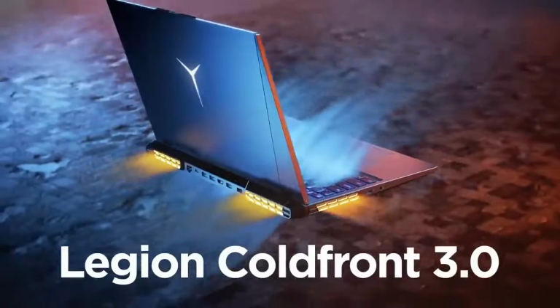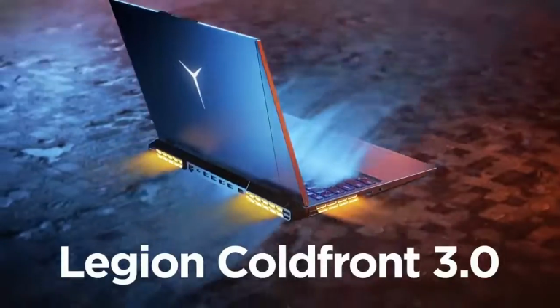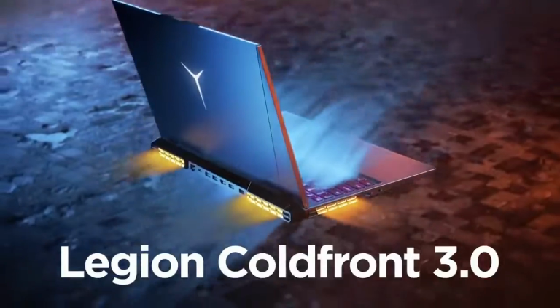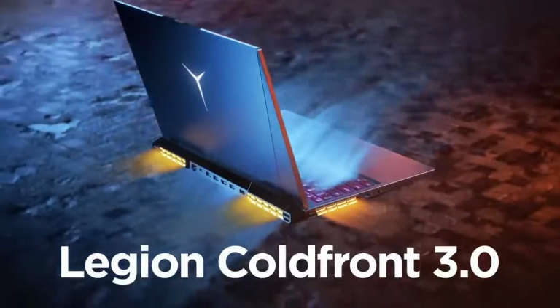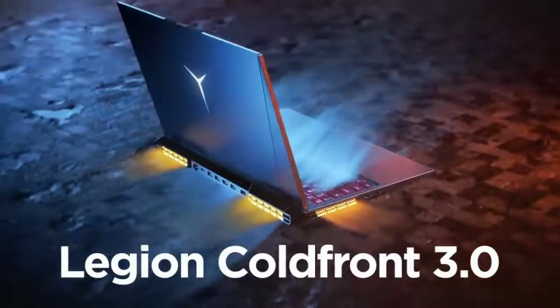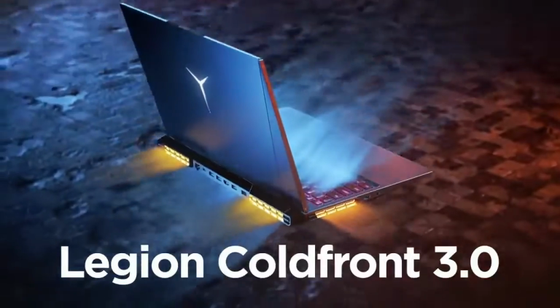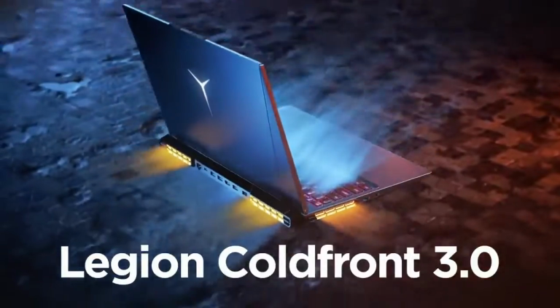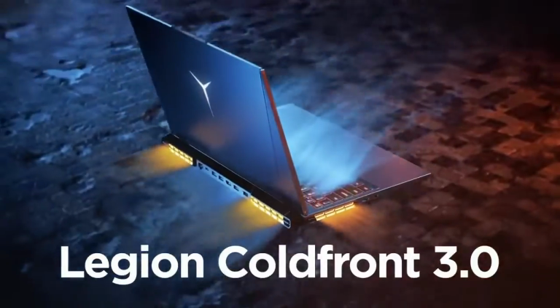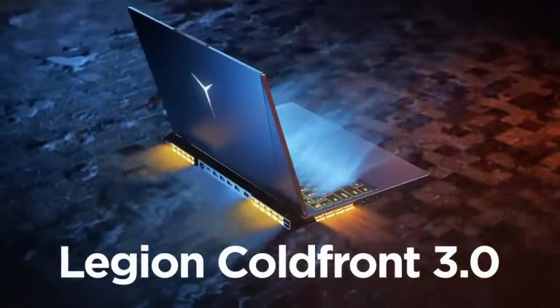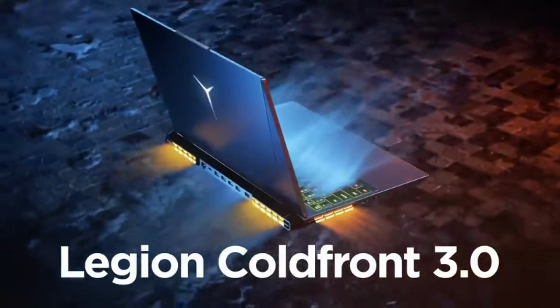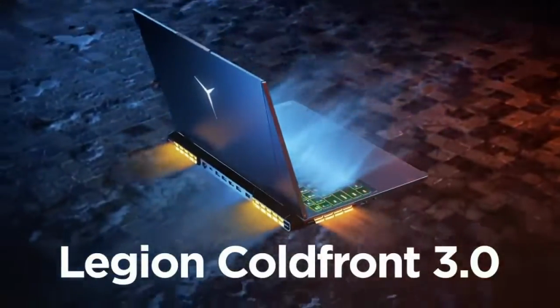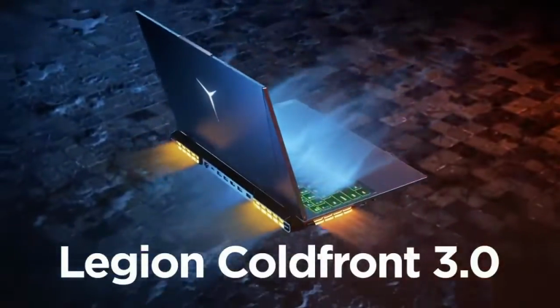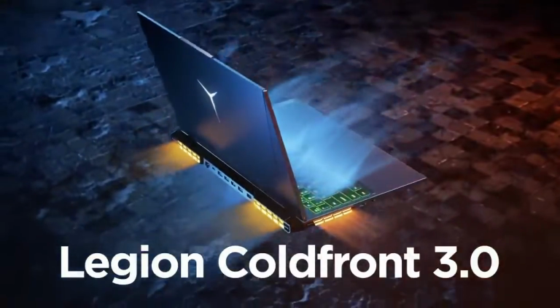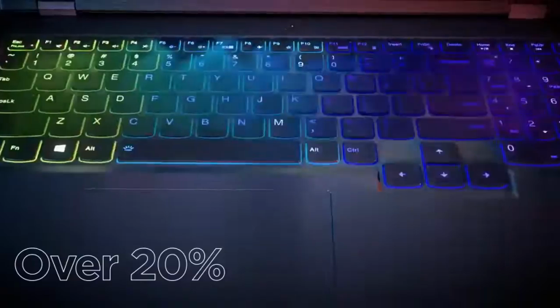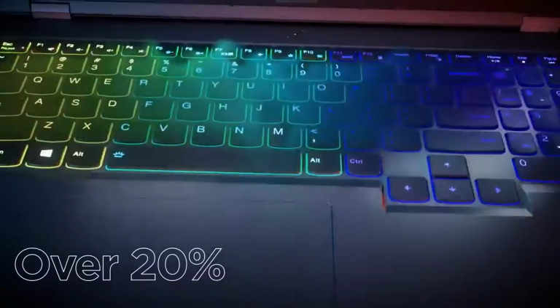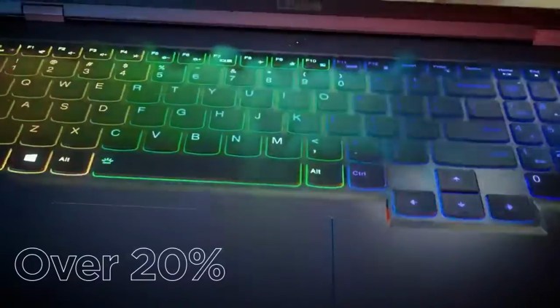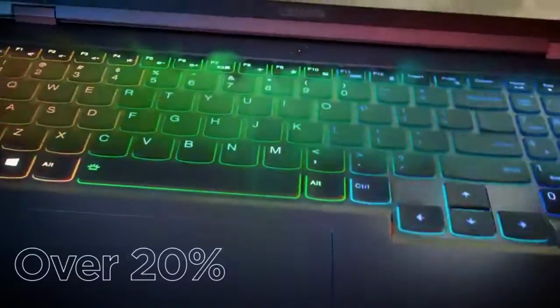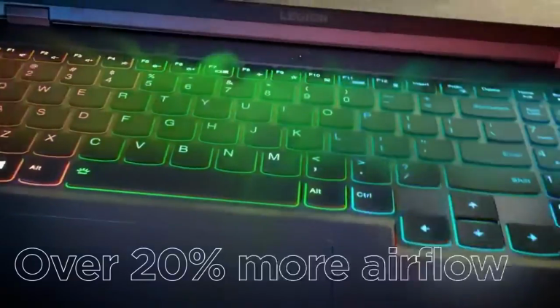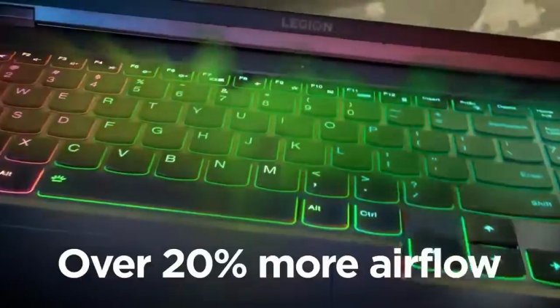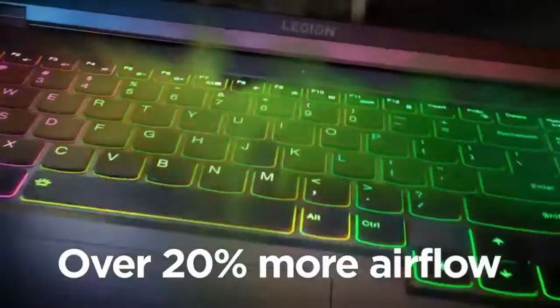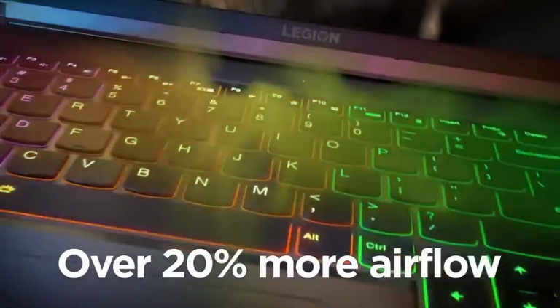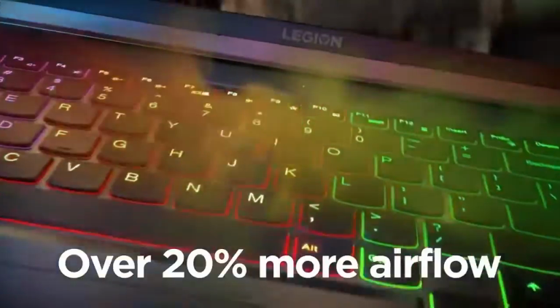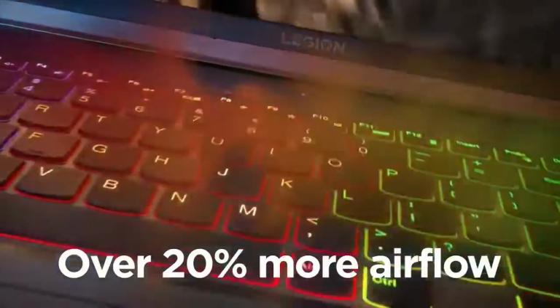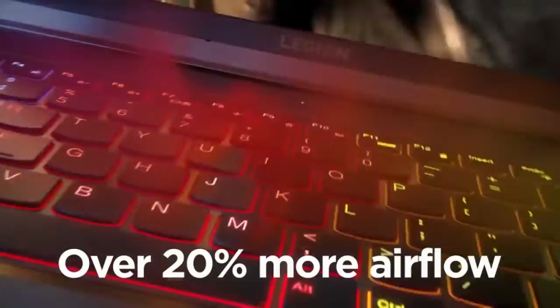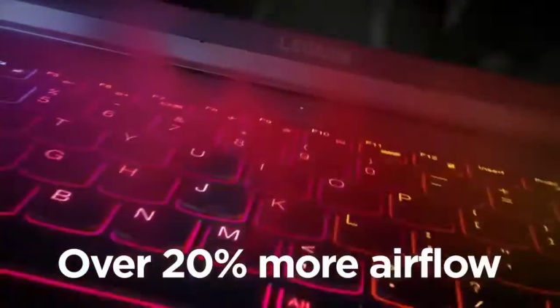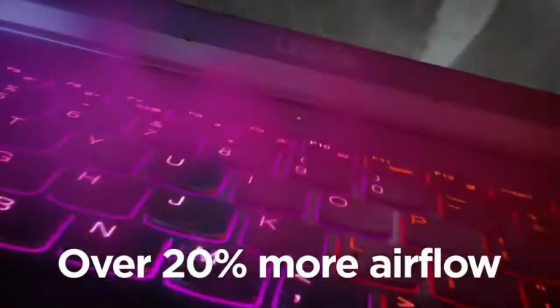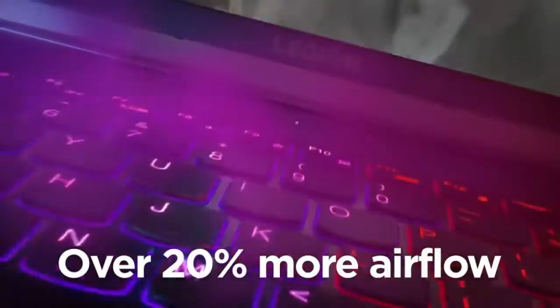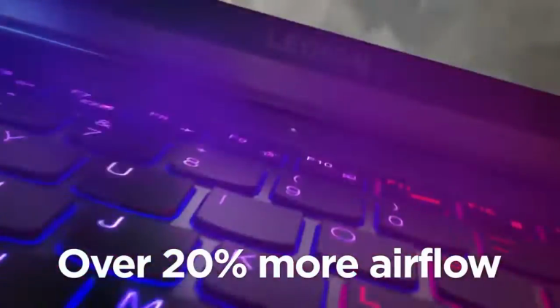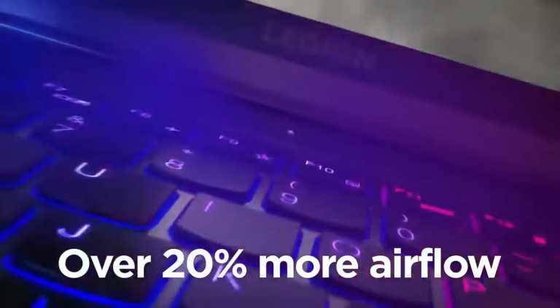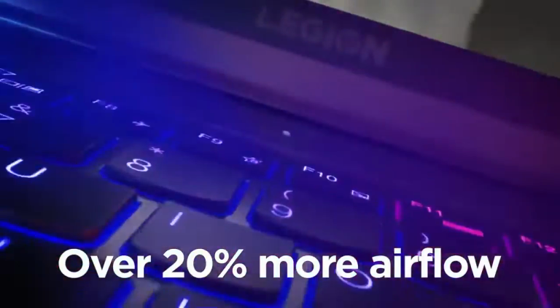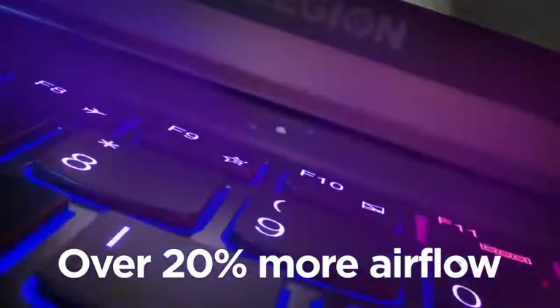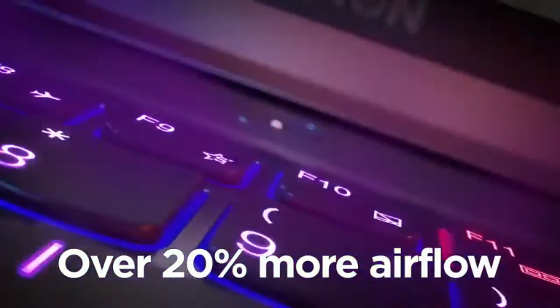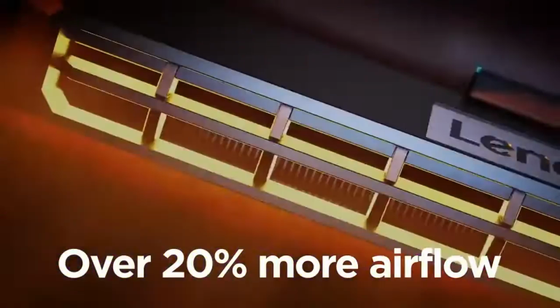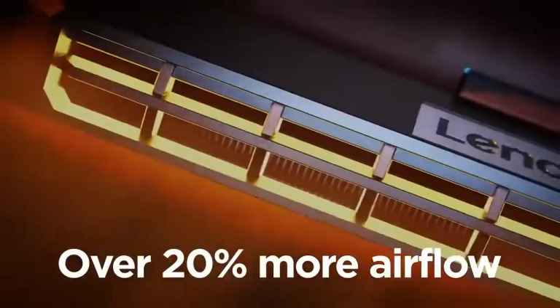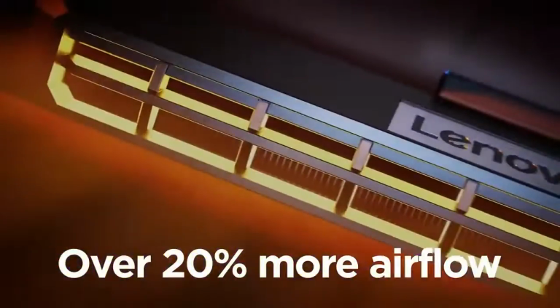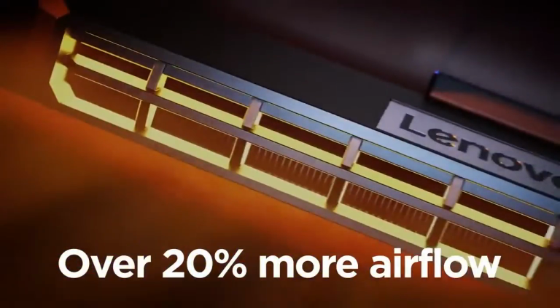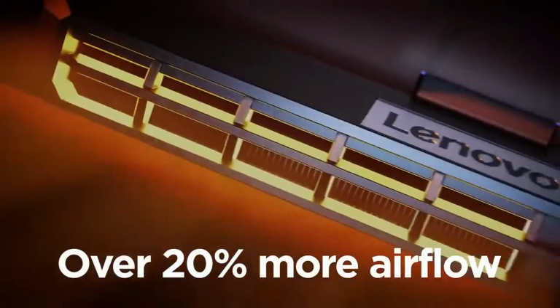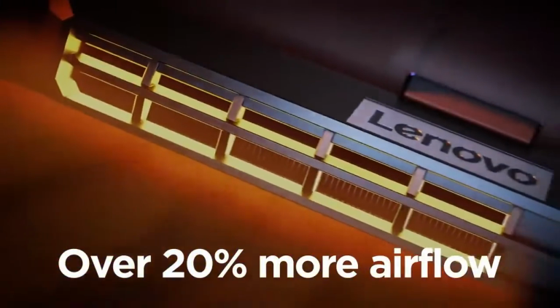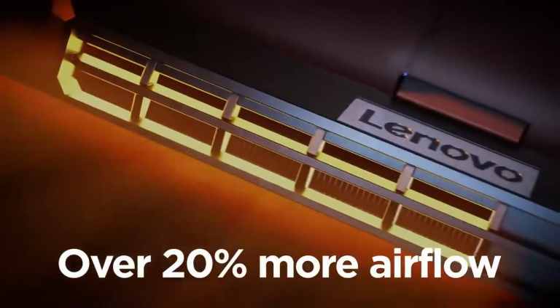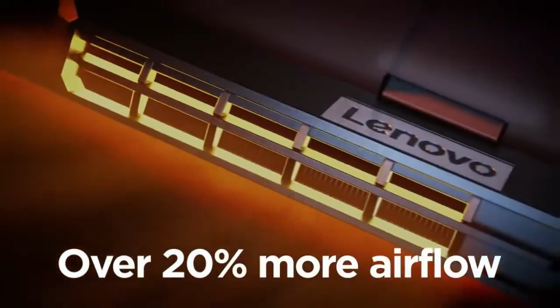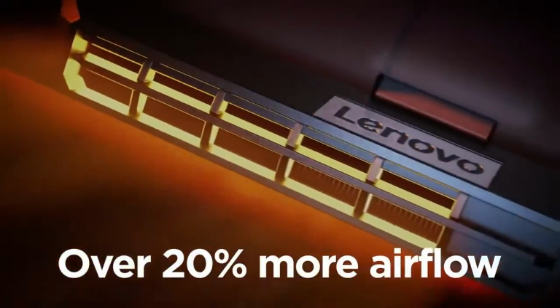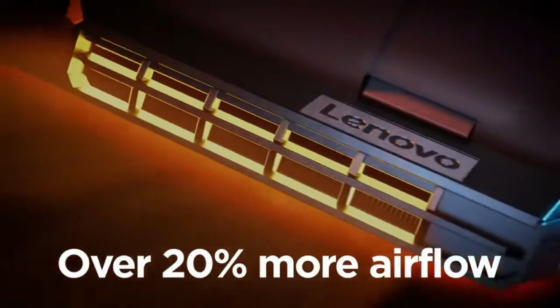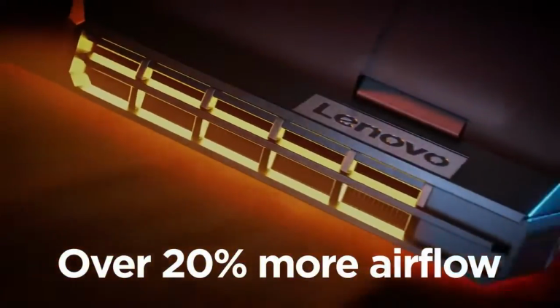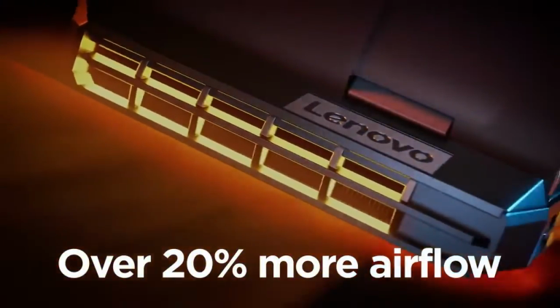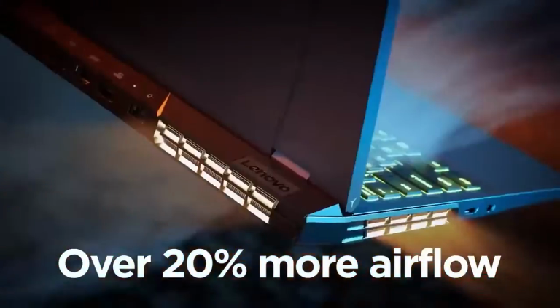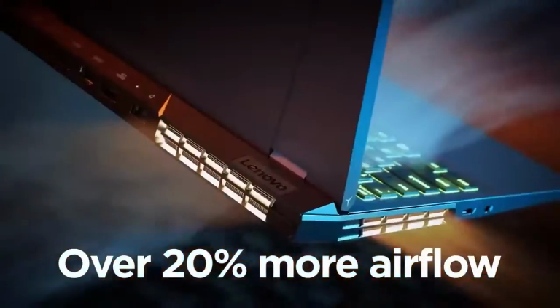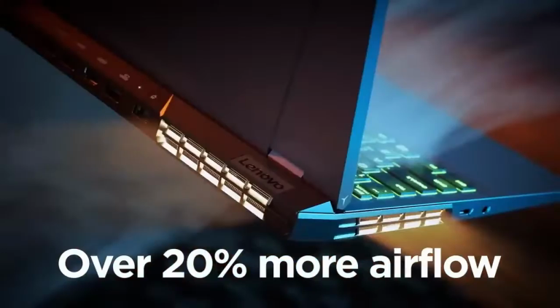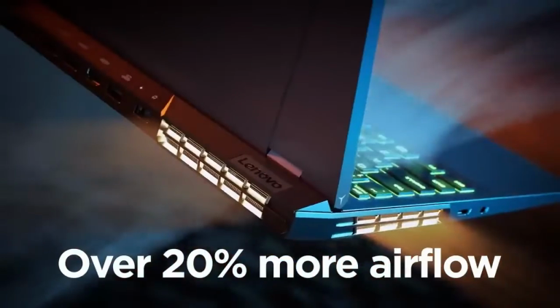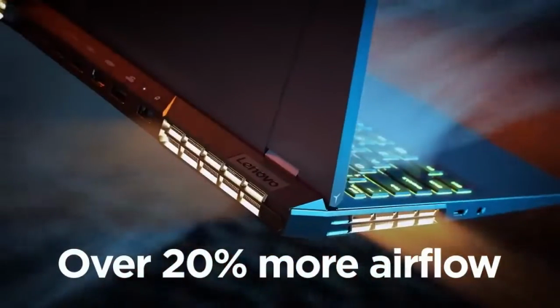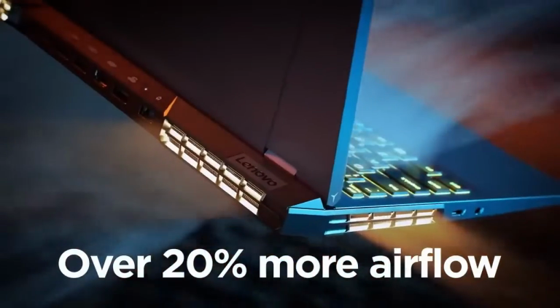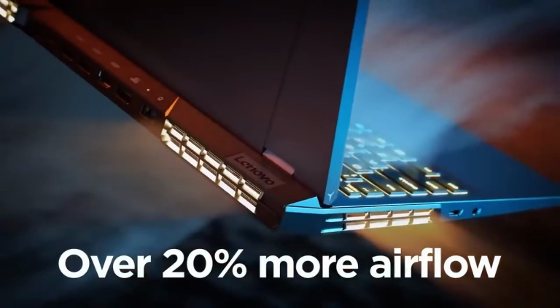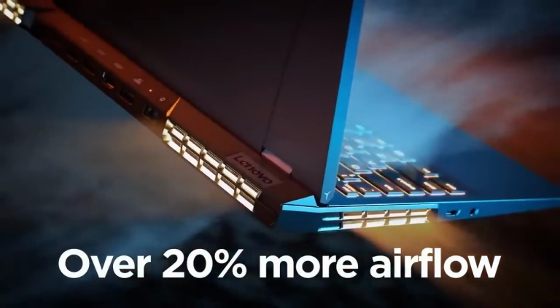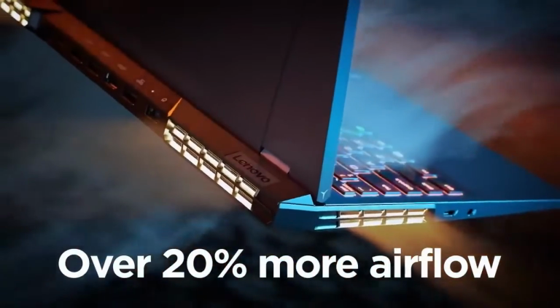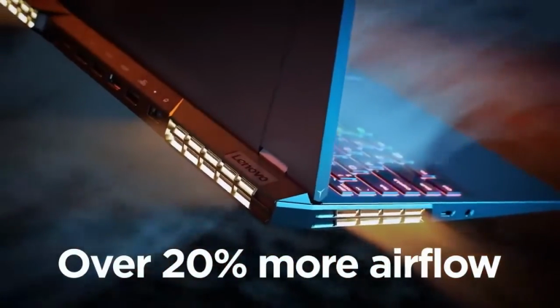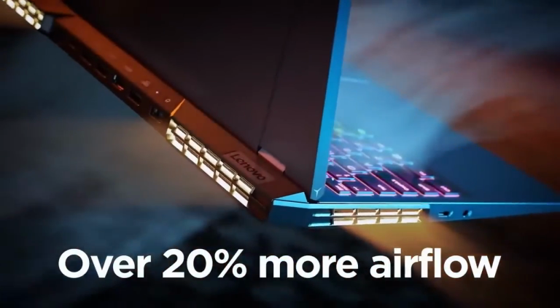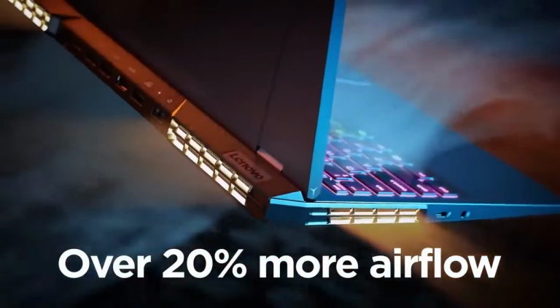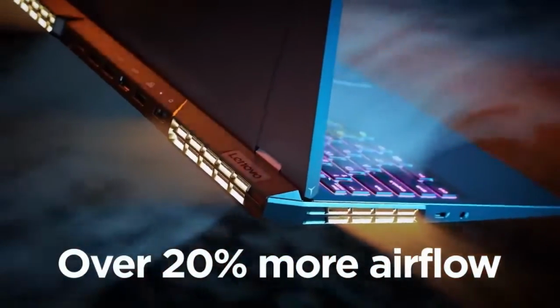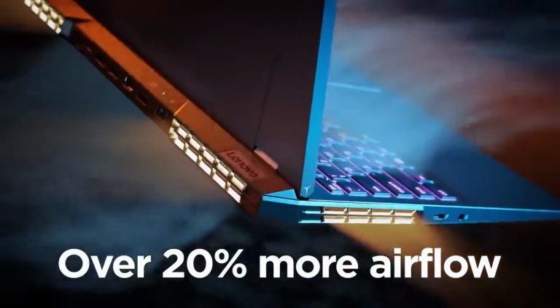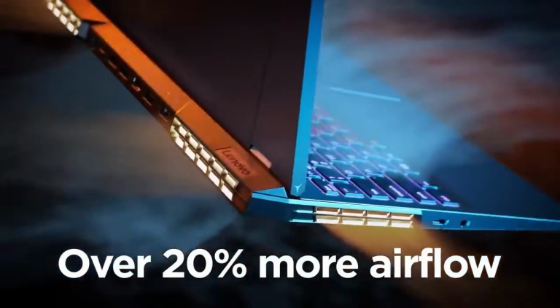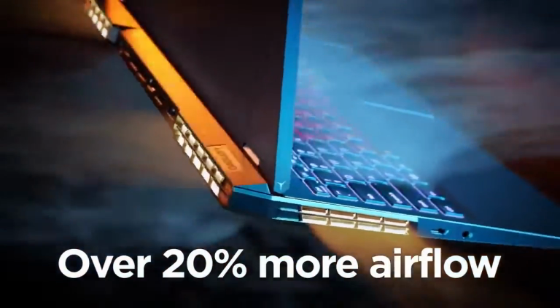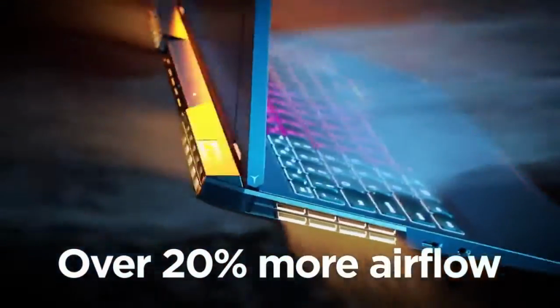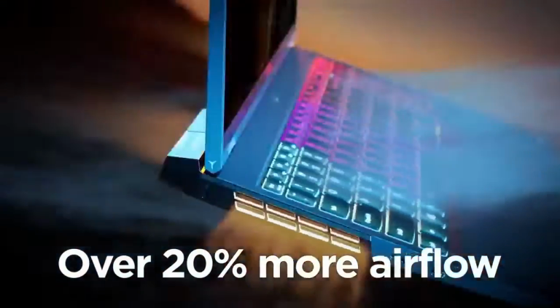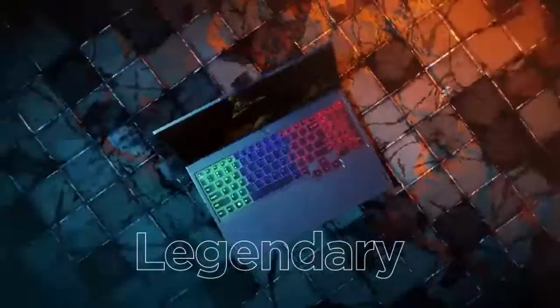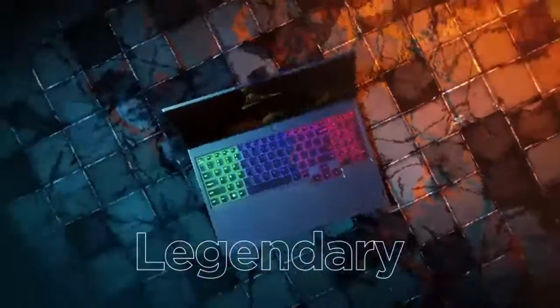Hello everyone, today I am going to show 5 best gaming laptops you can buy in 2023.